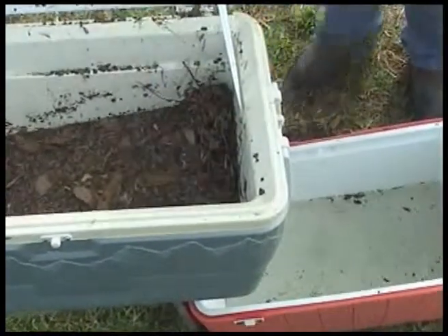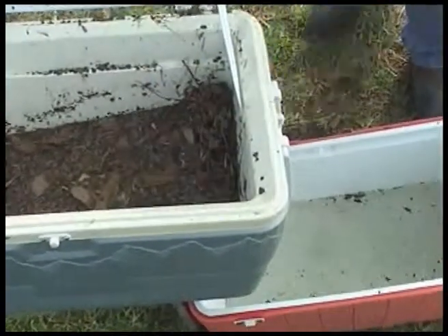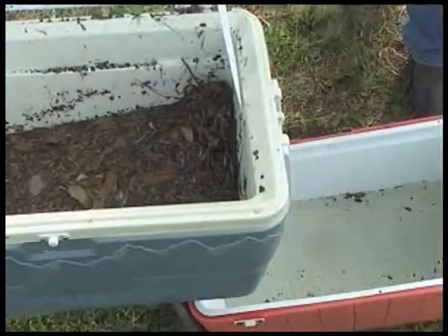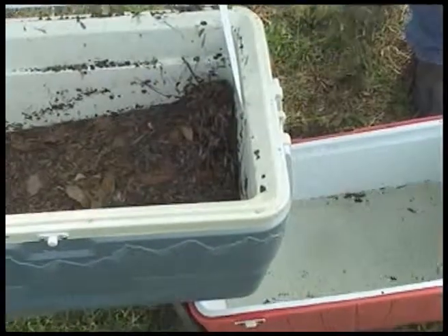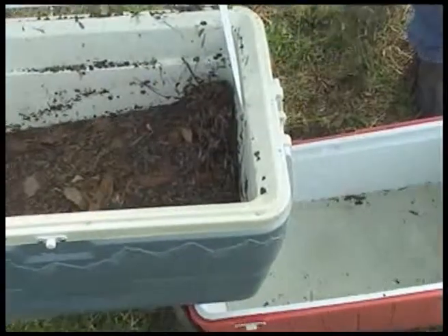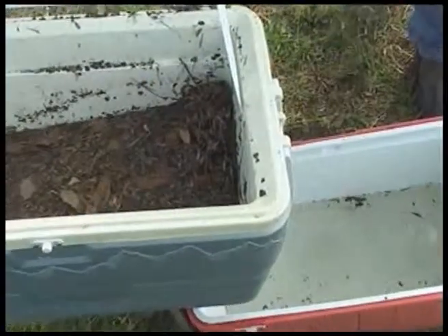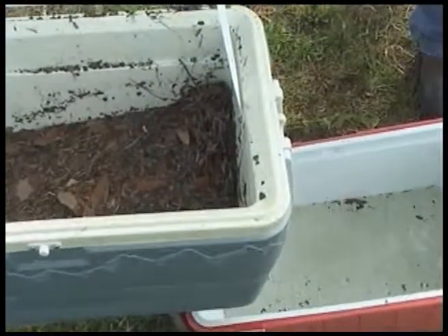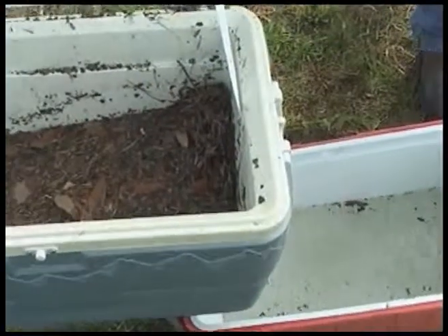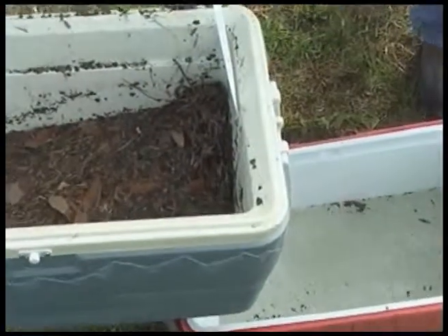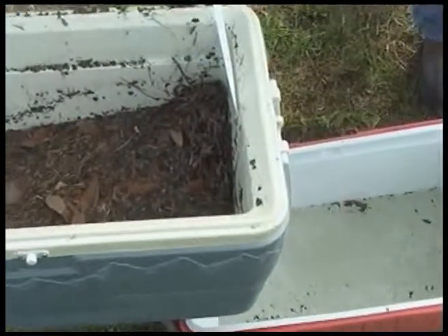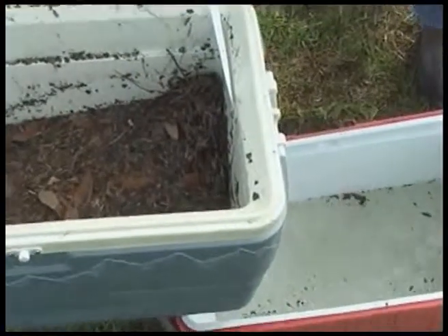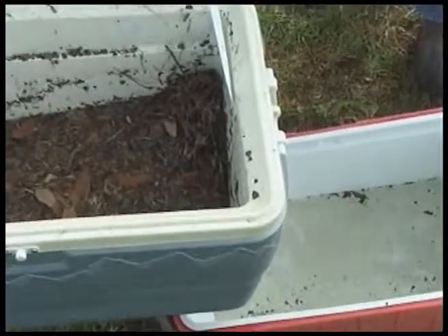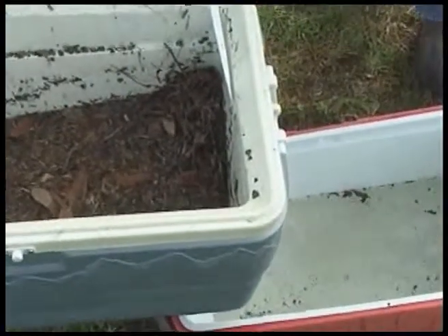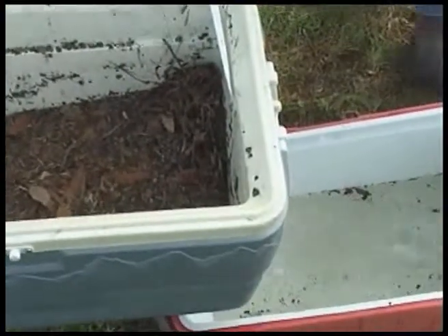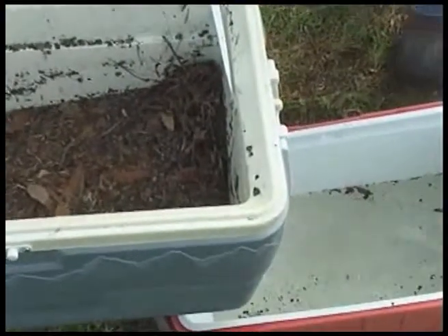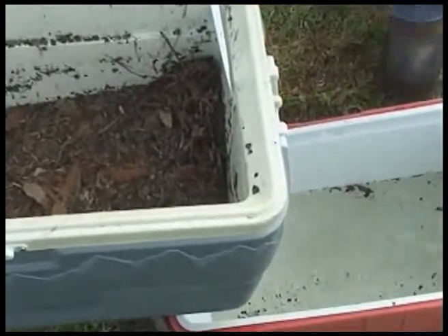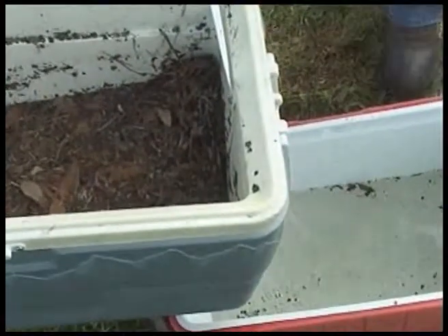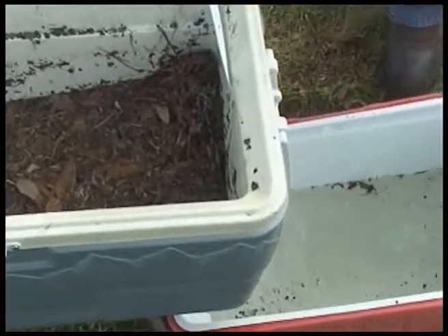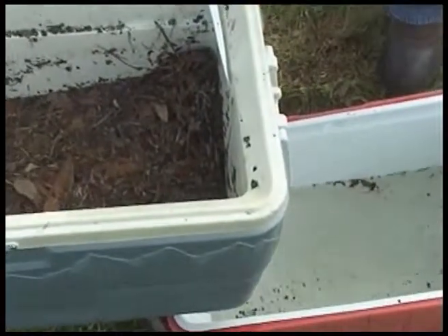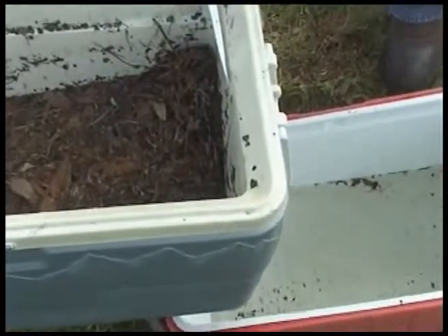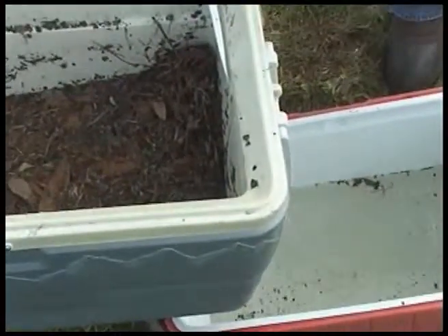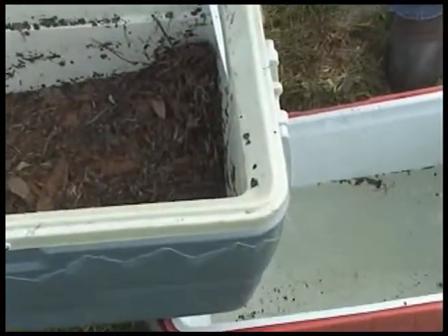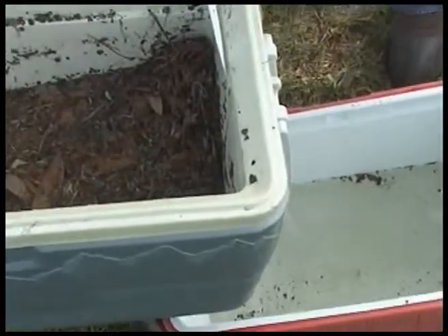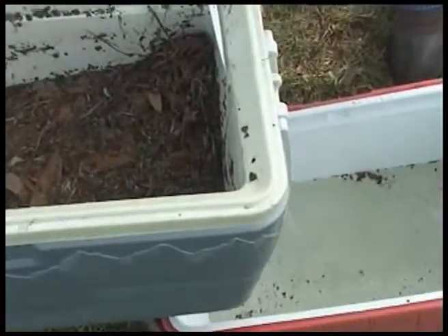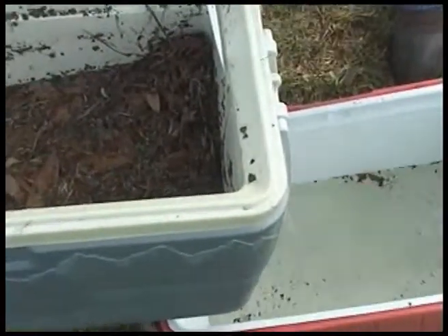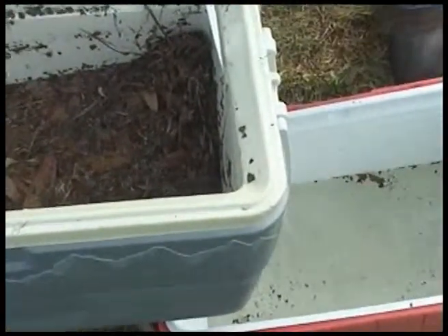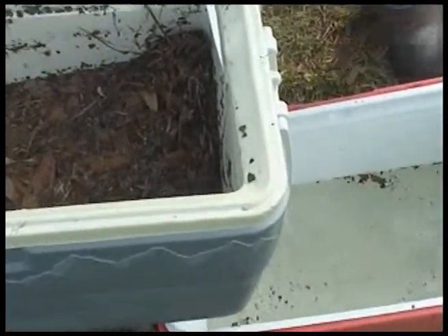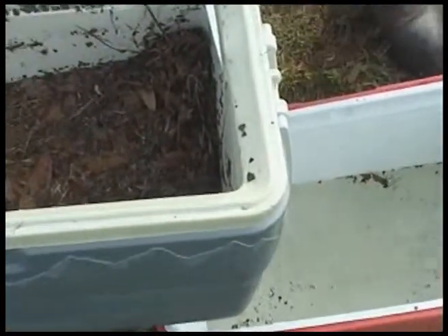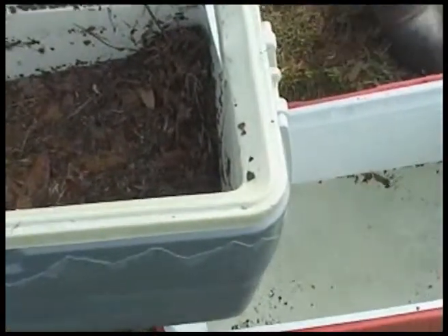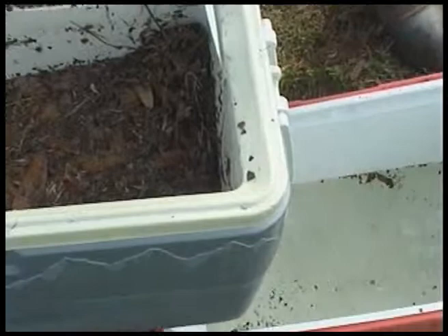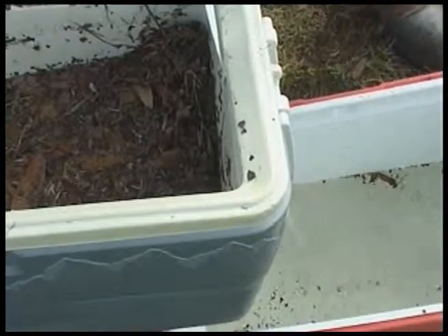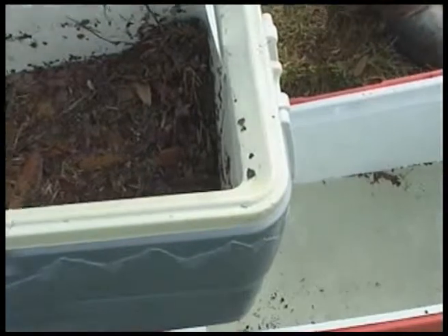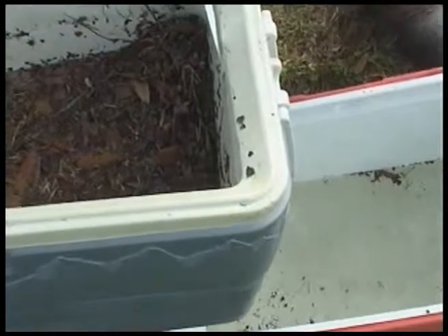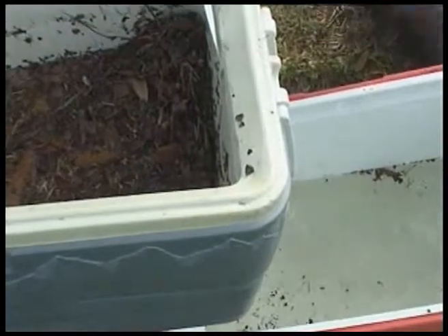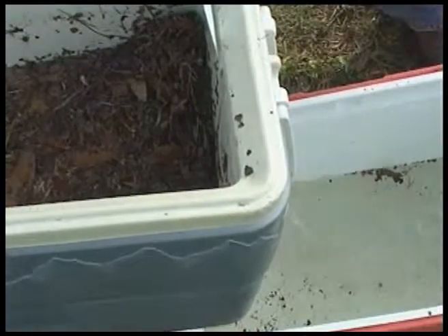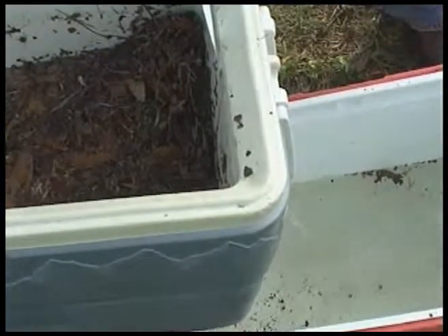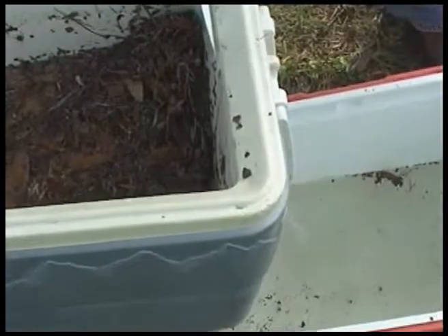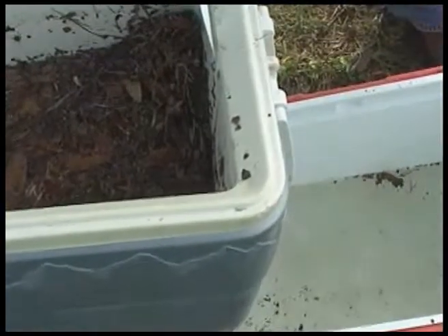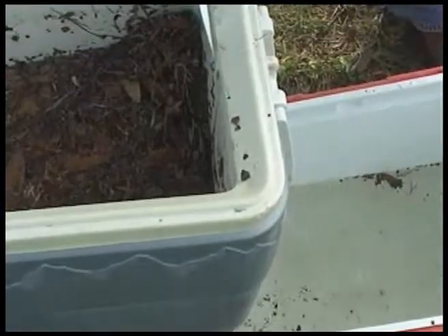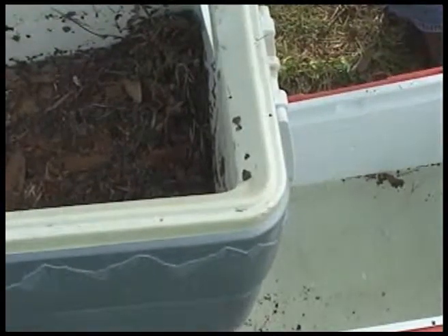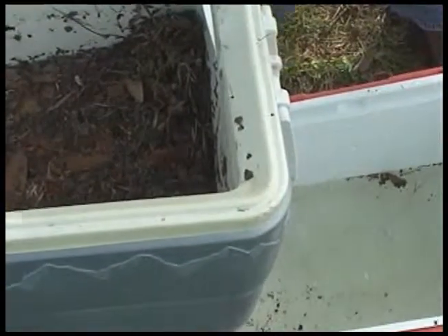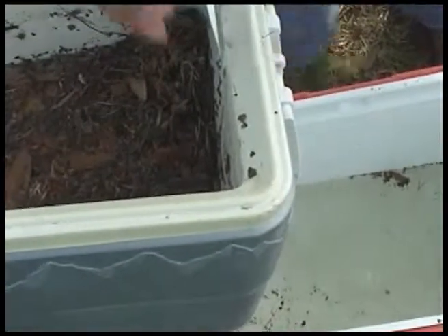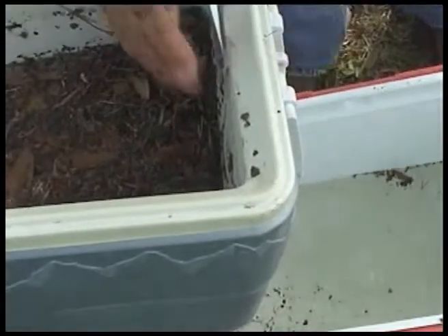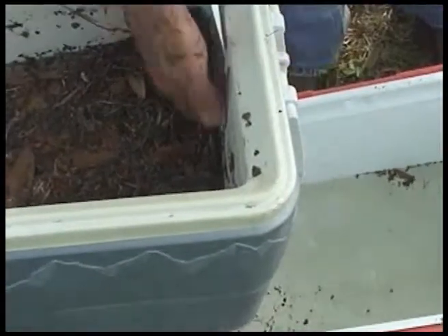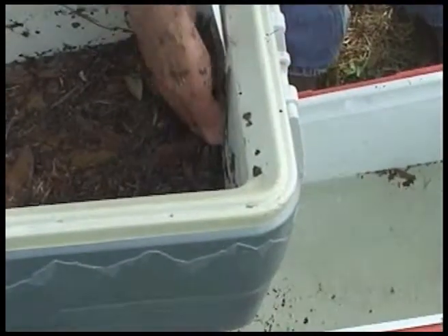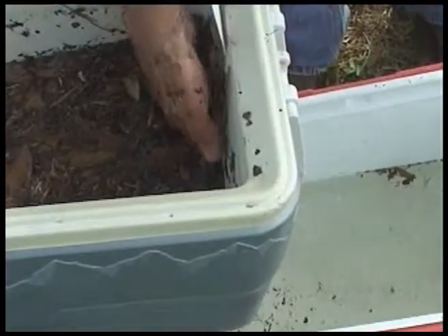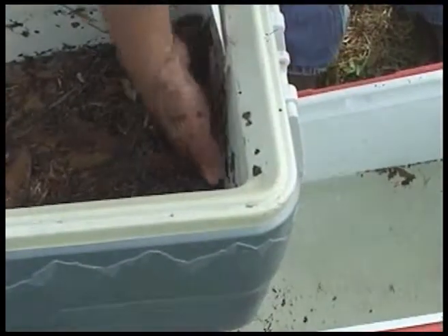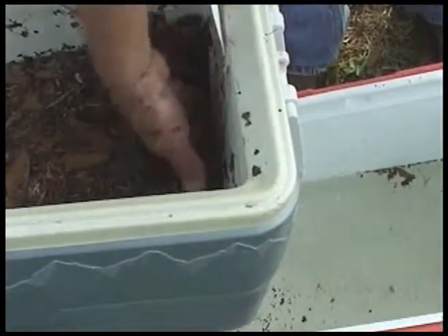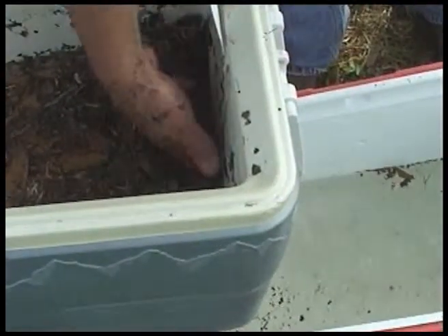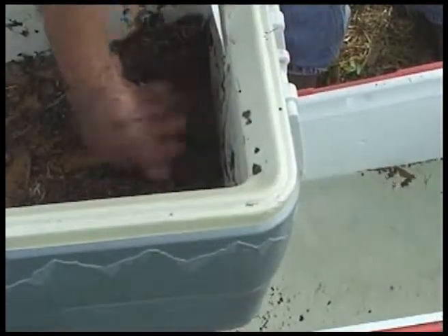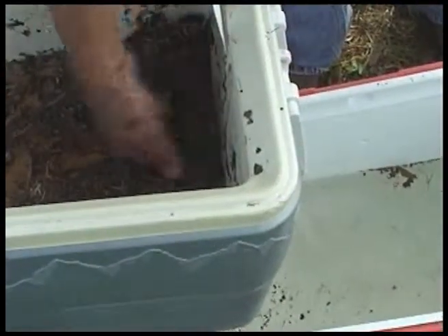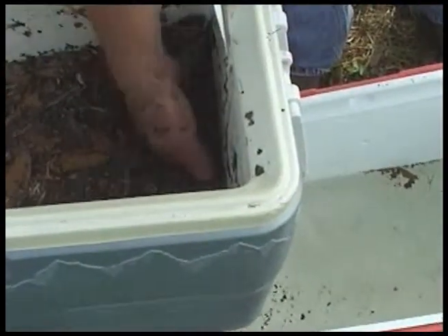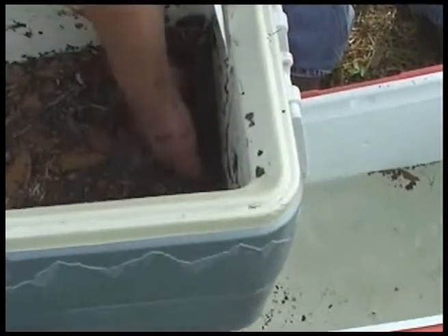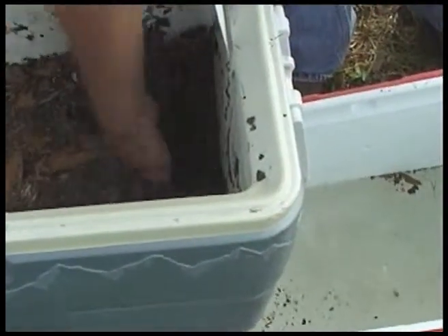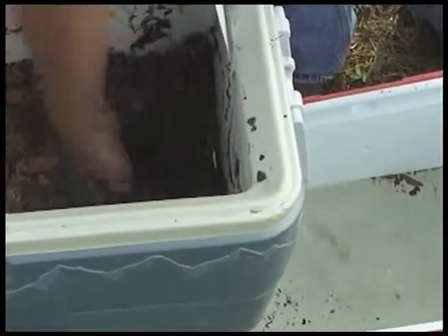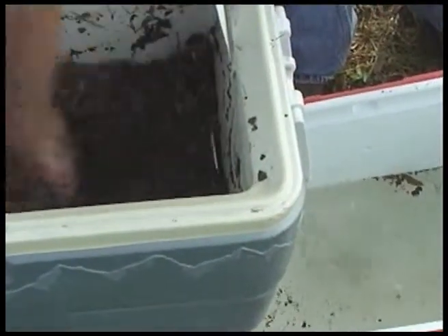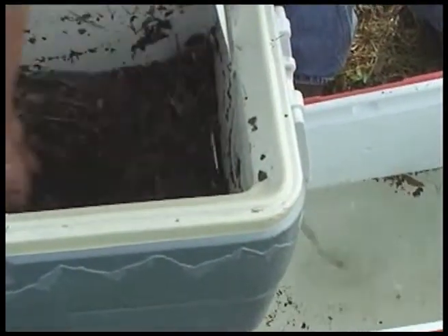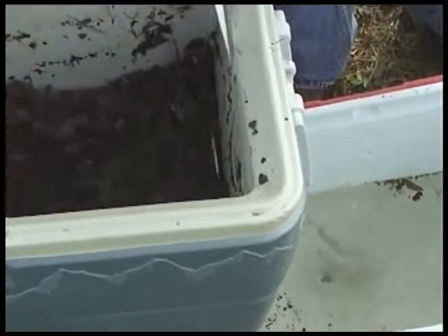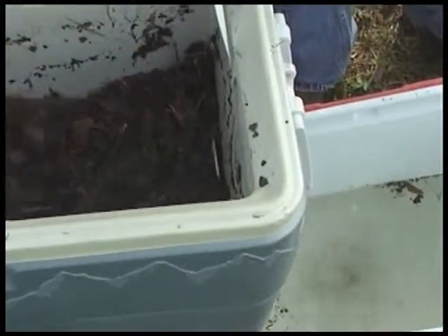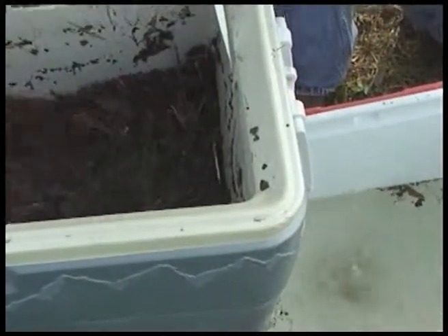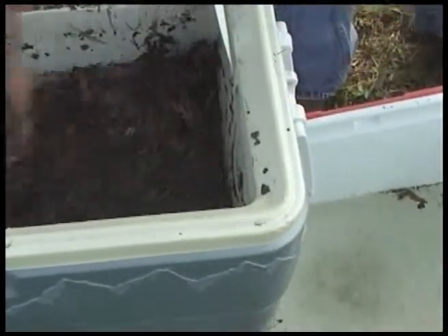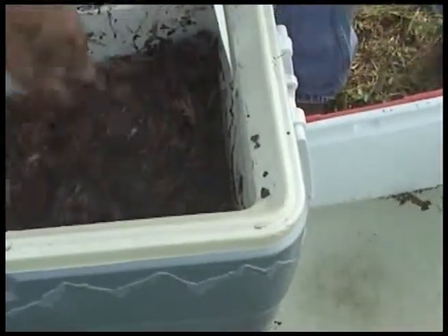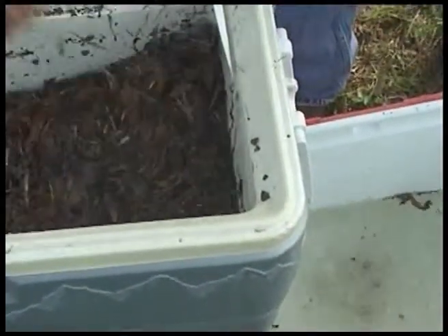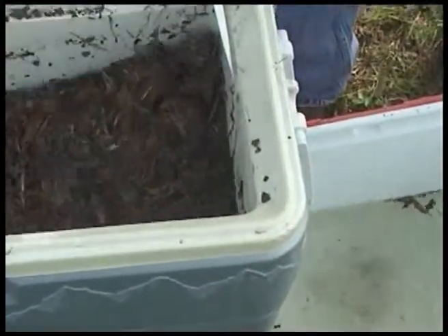Just like that, water's just barely coming out of the cooler, because I put quite a few leaves in this cooler, so it makes it very difficult for that cooler to drain.